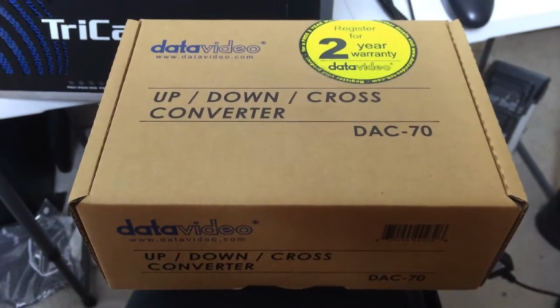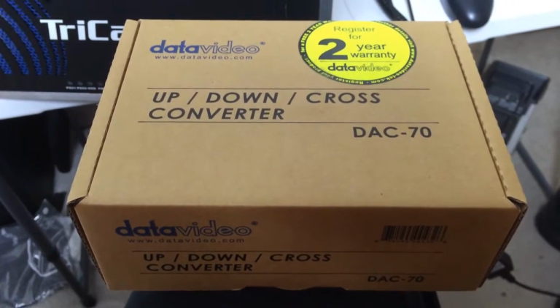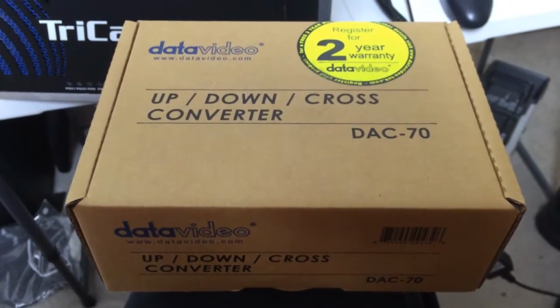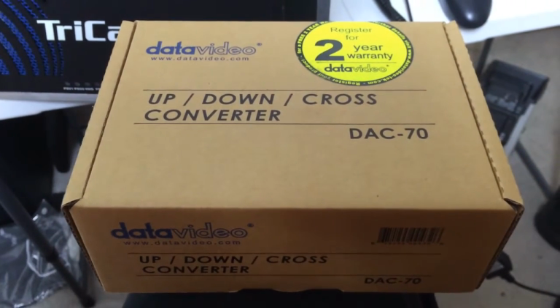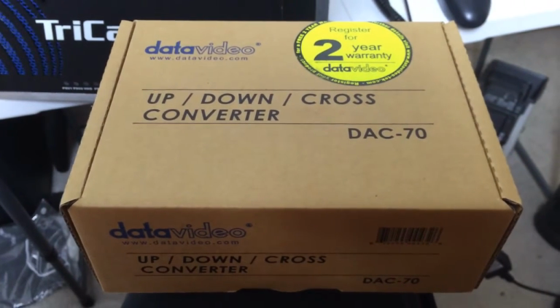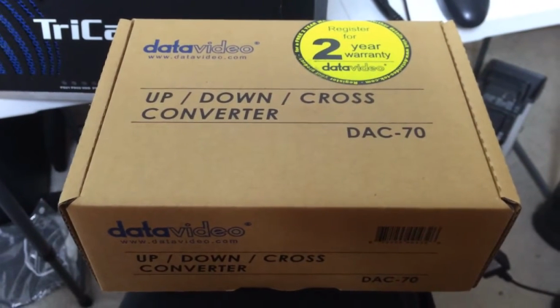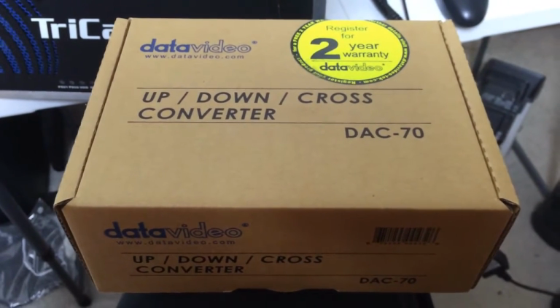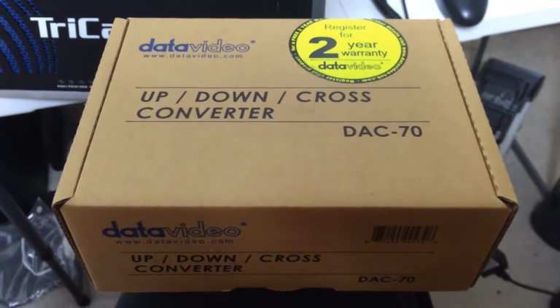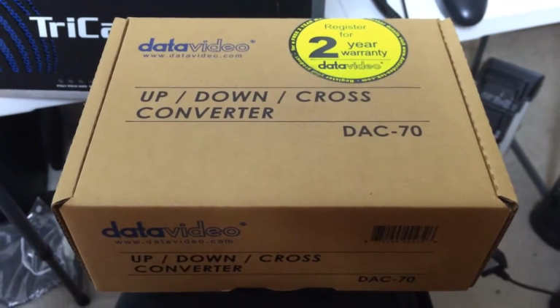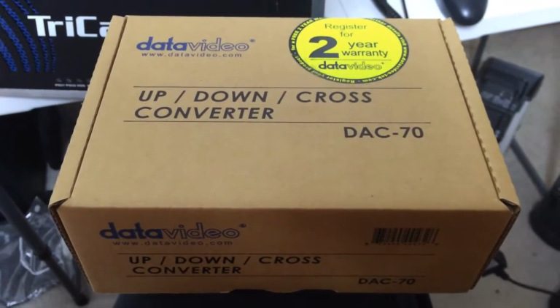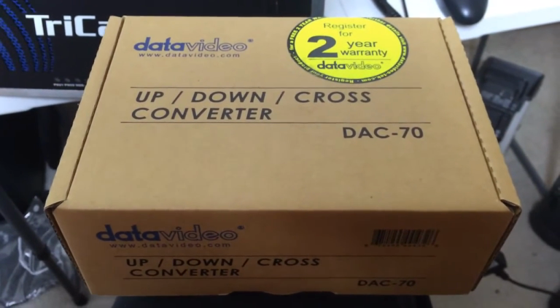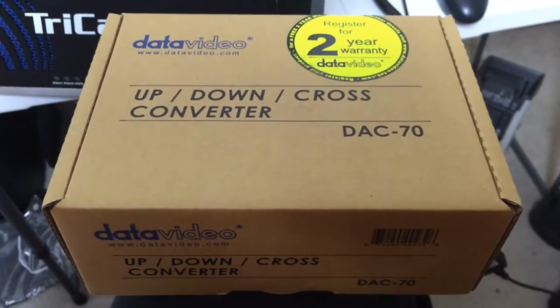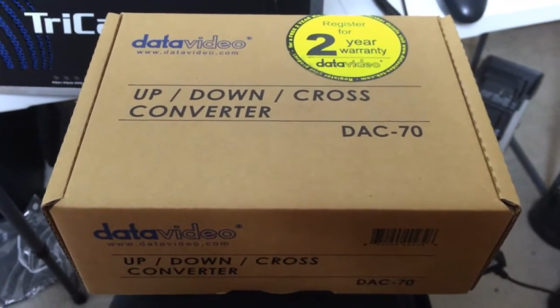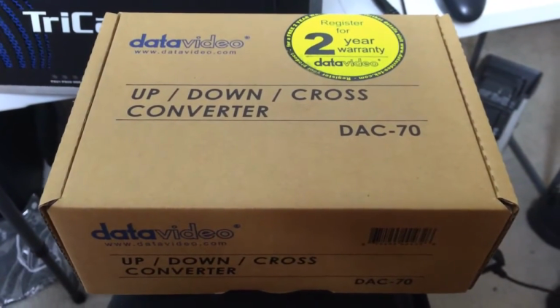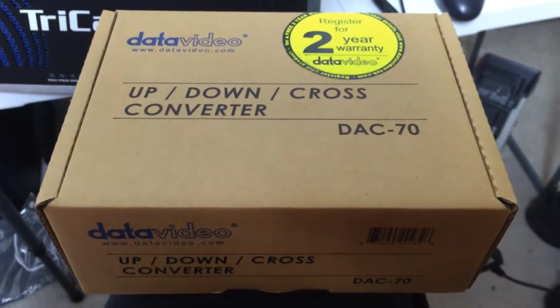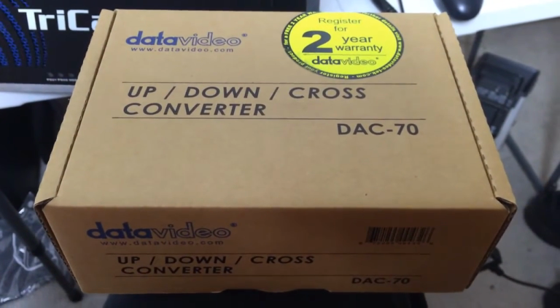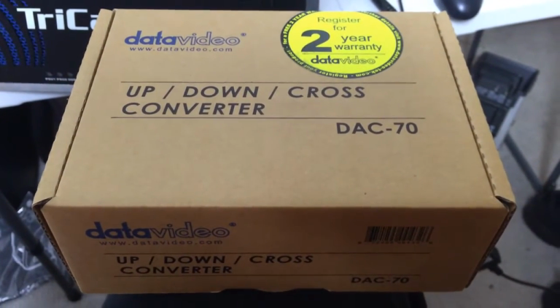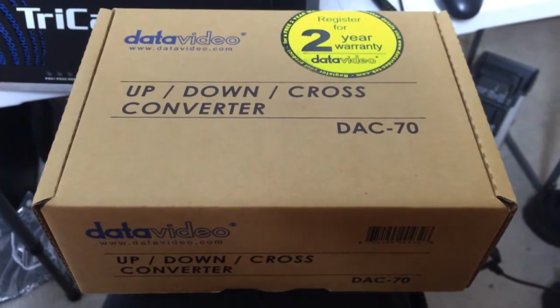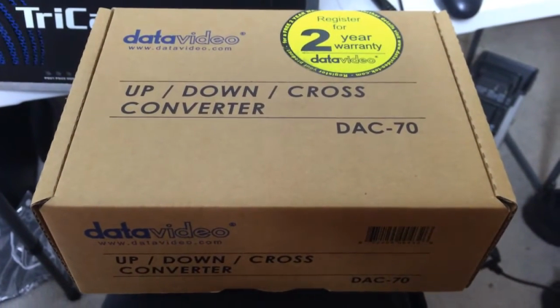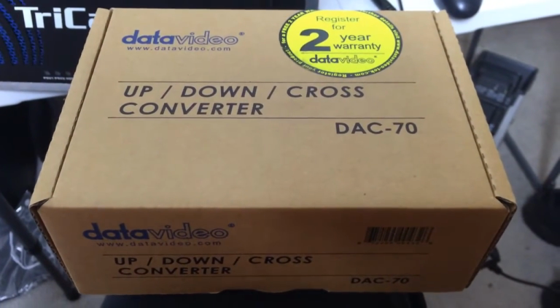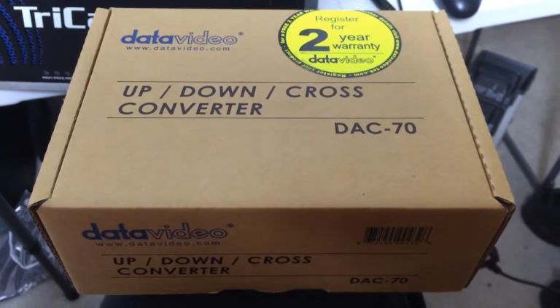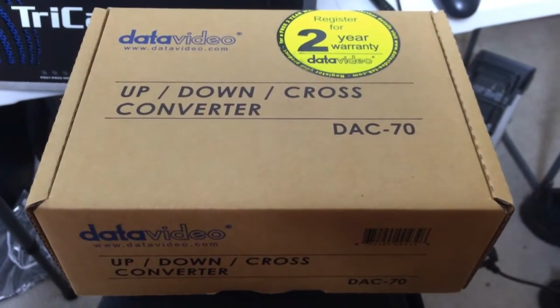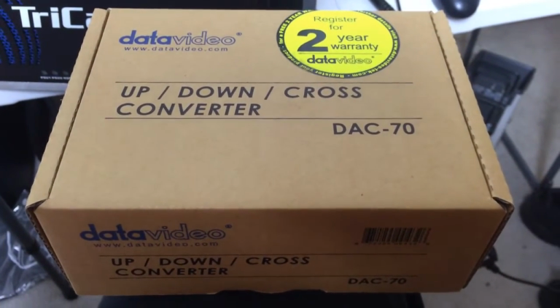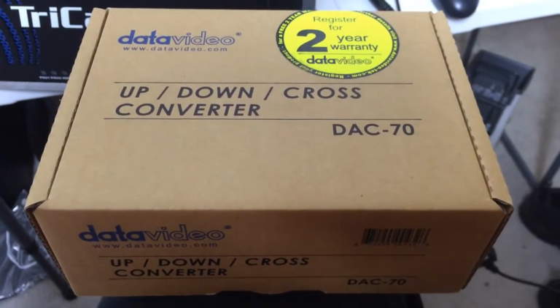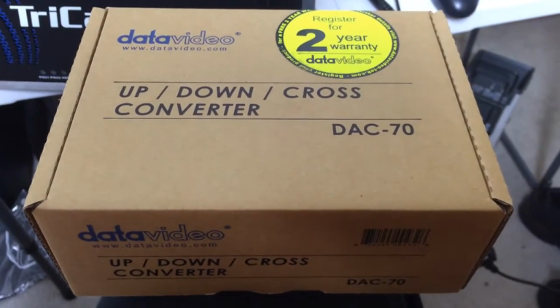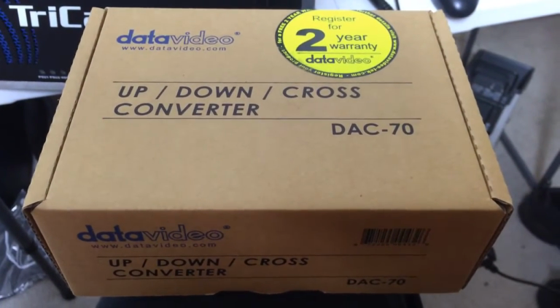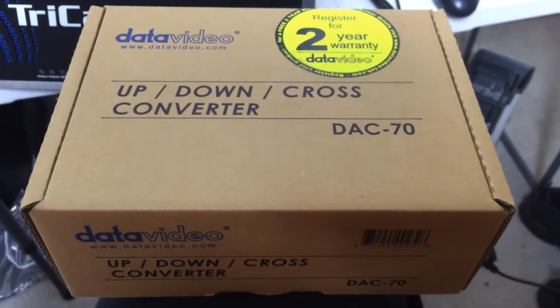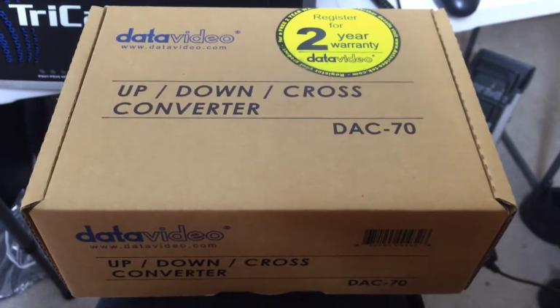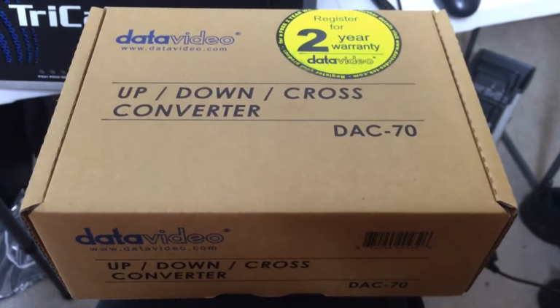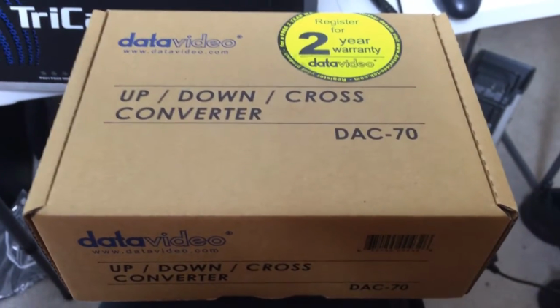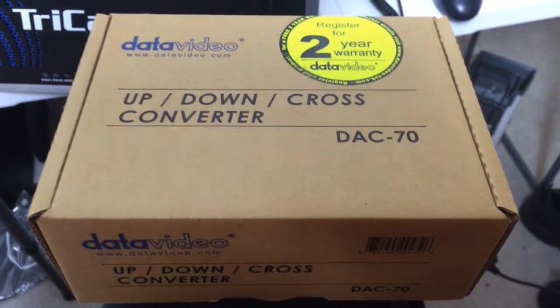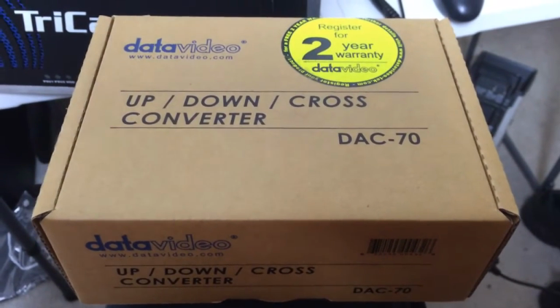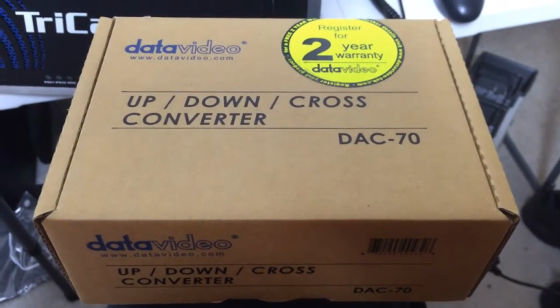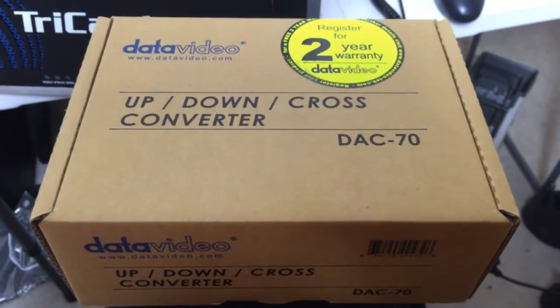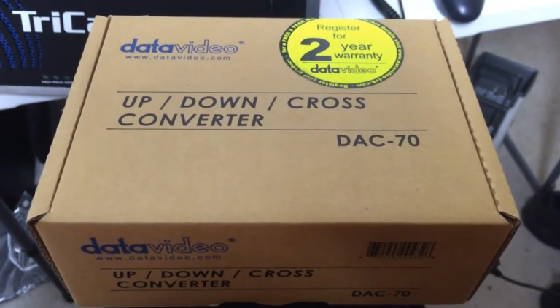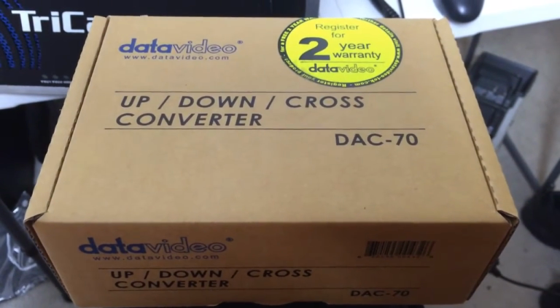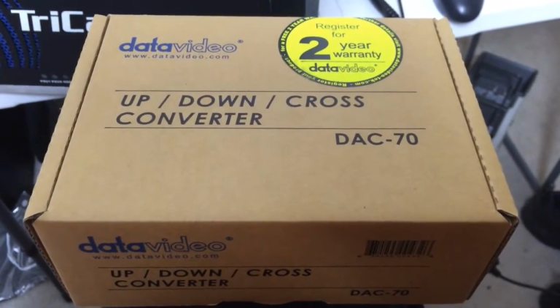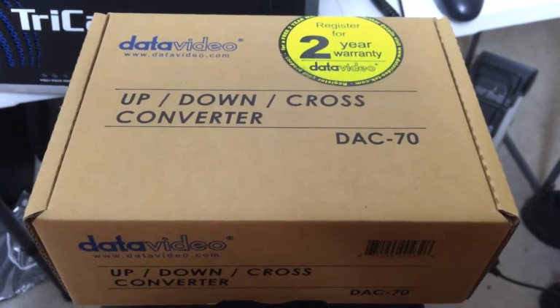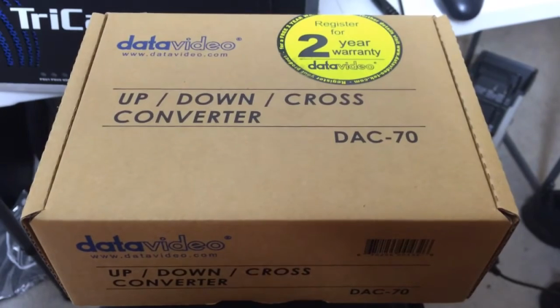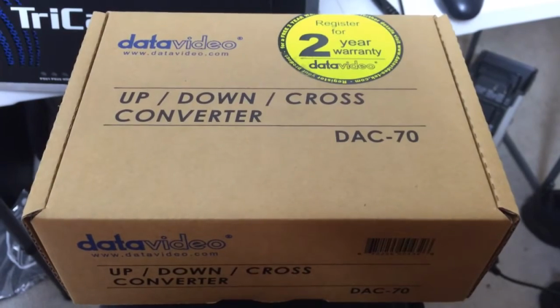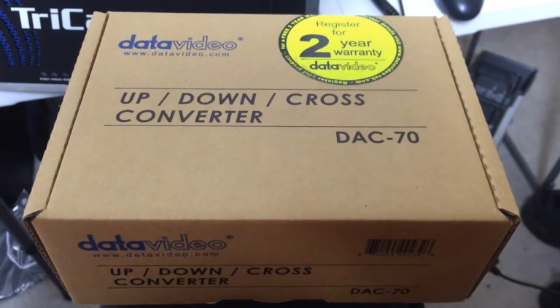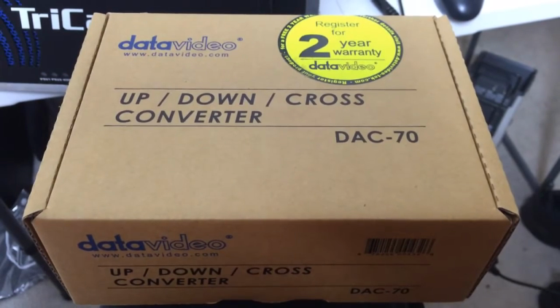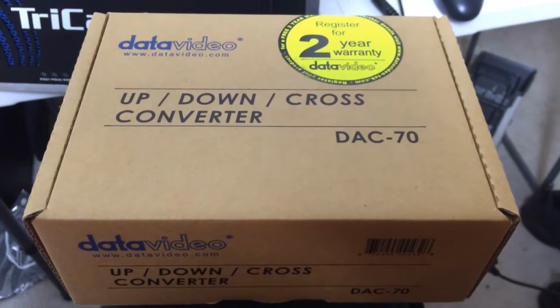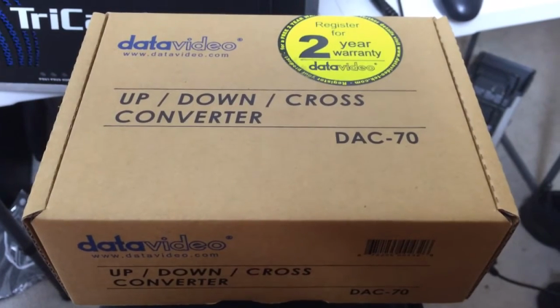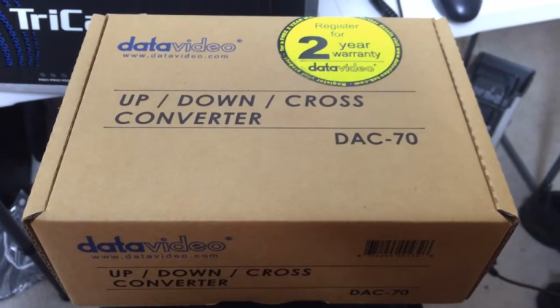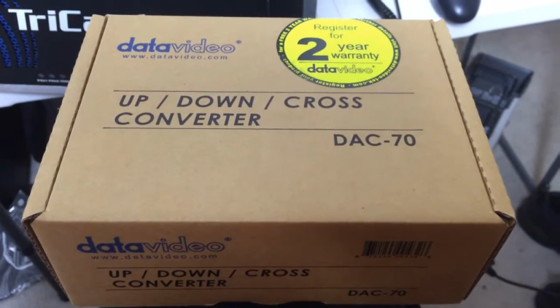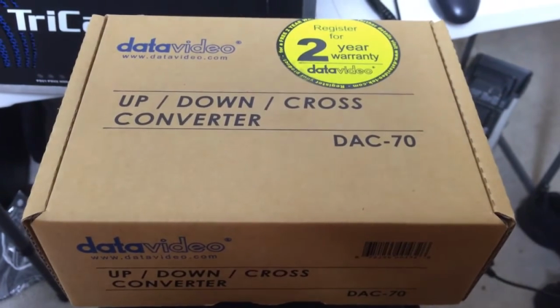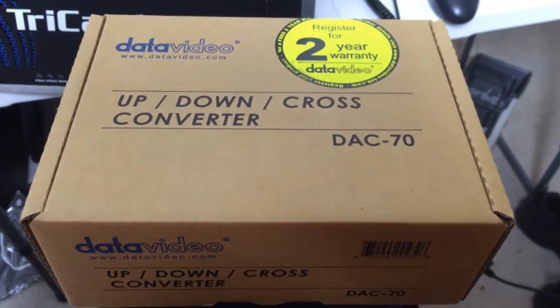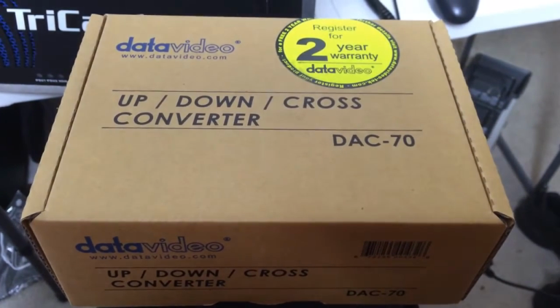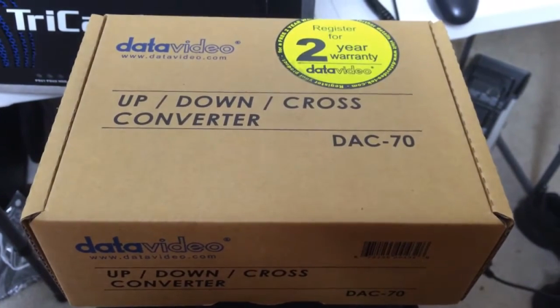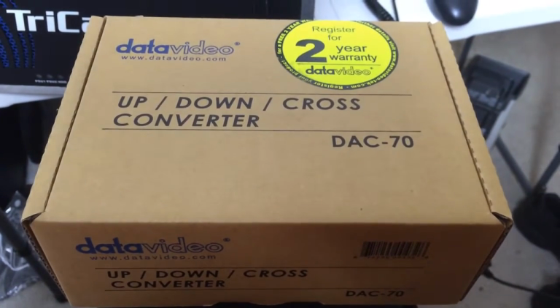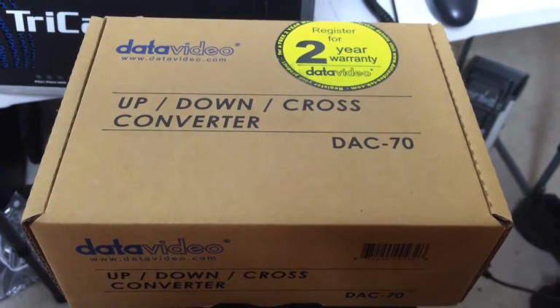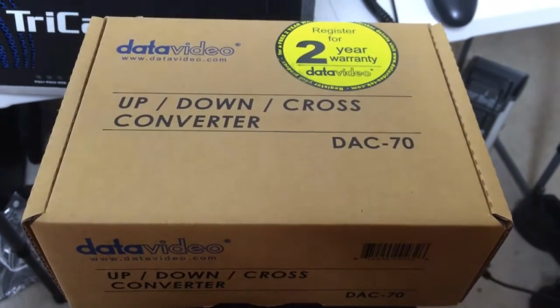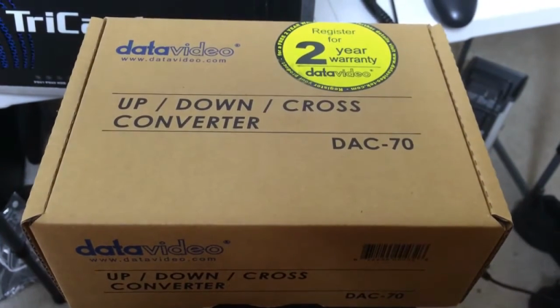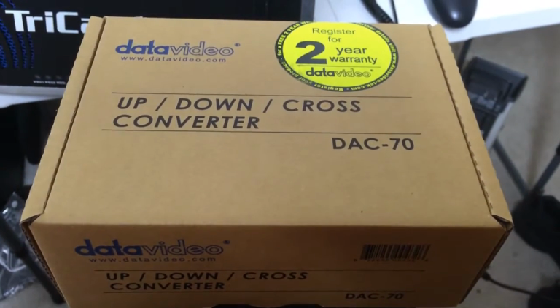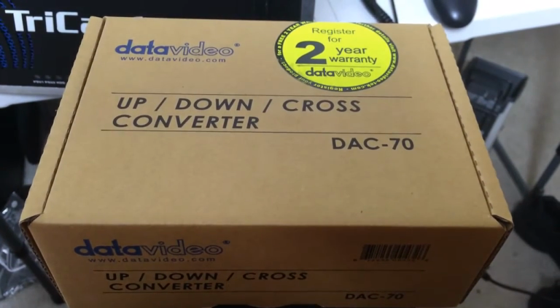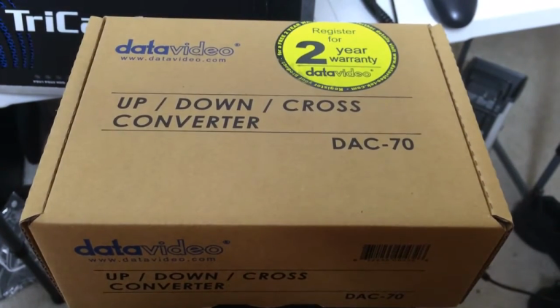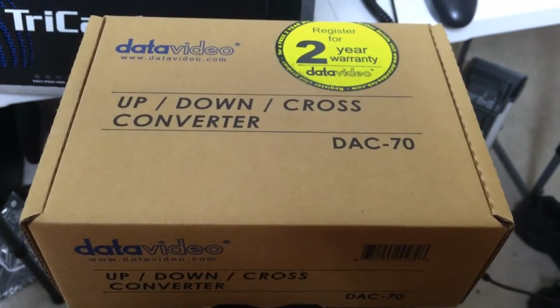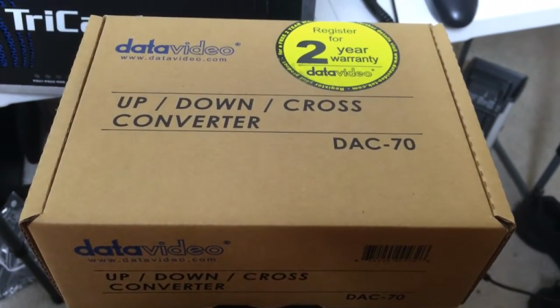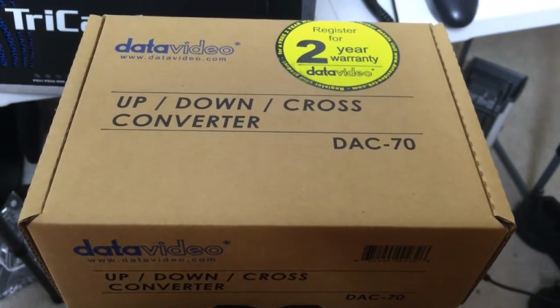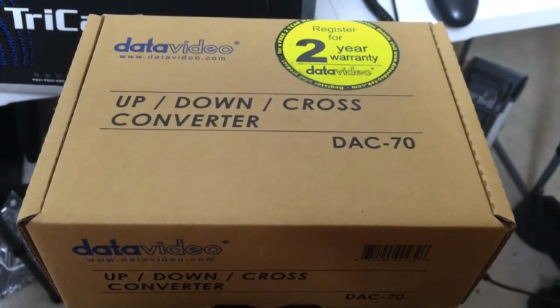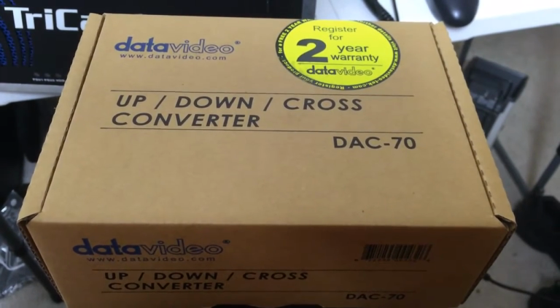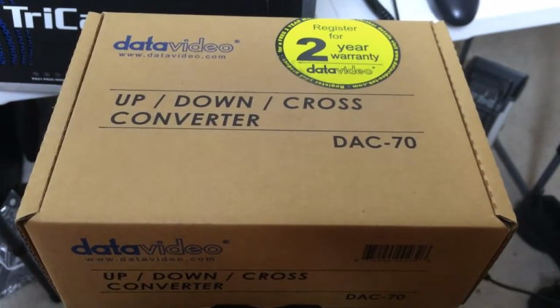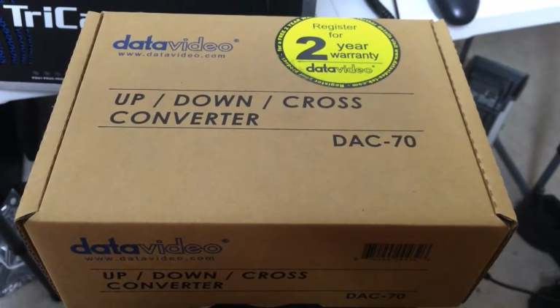Hello, this is Collin Sandy from Sandia Audiovisual. This is probably going to be one of the shortest unboxings yet.